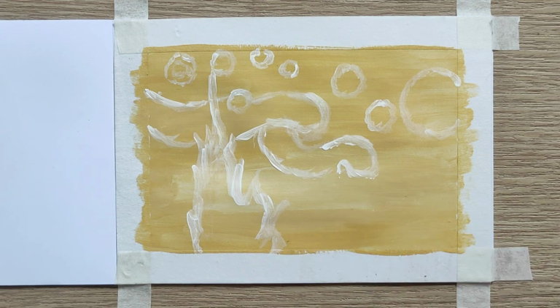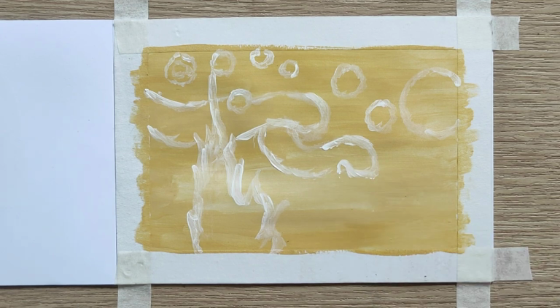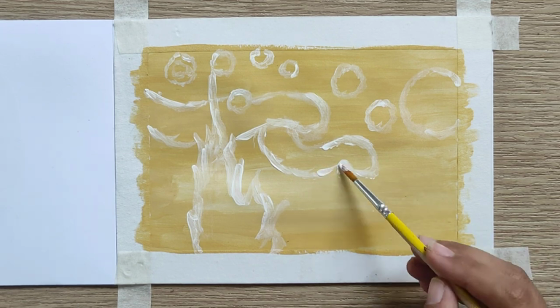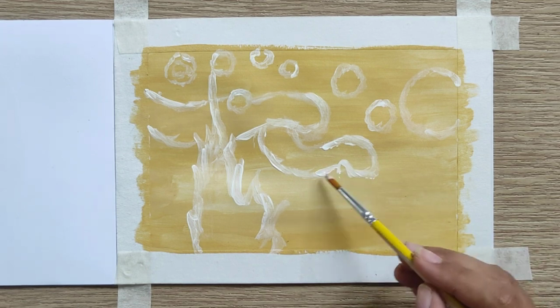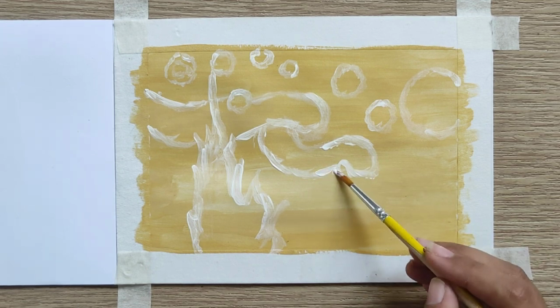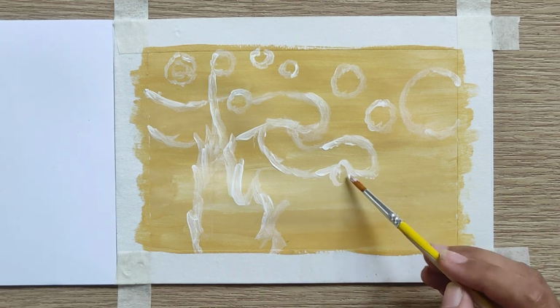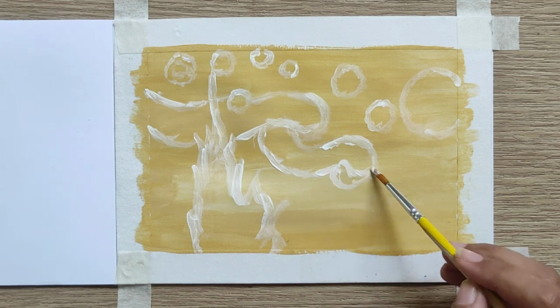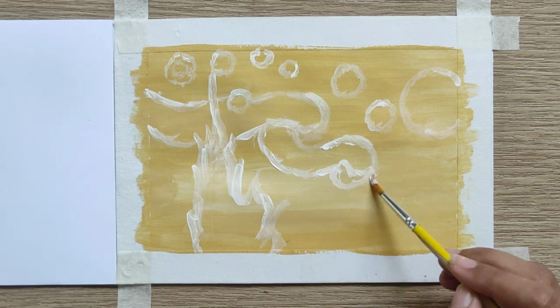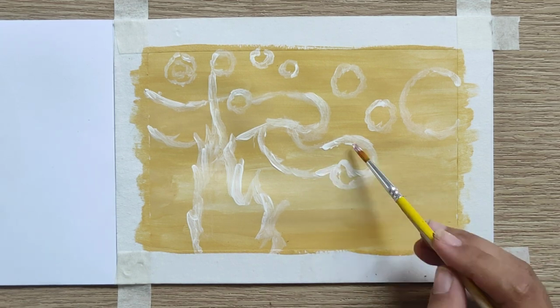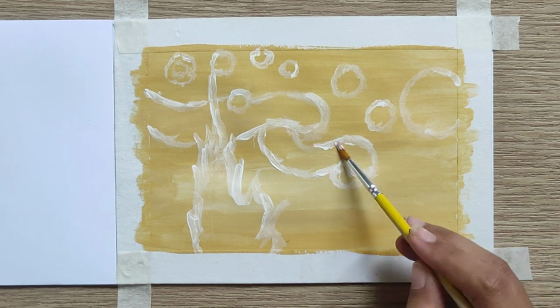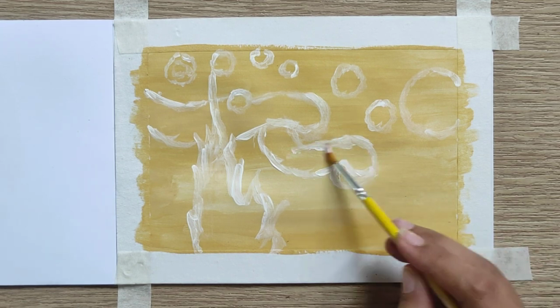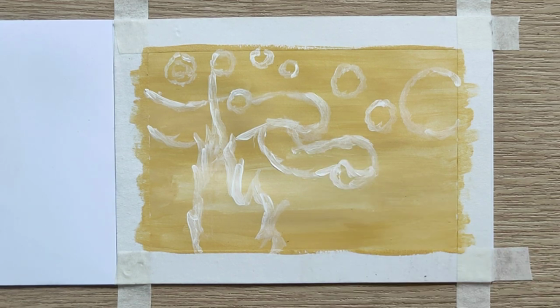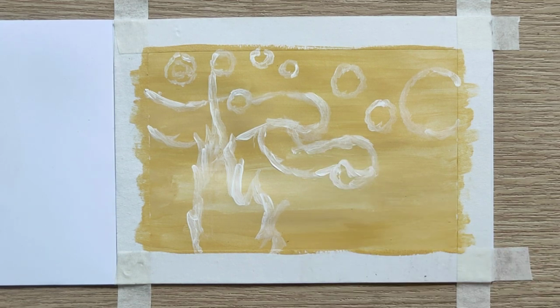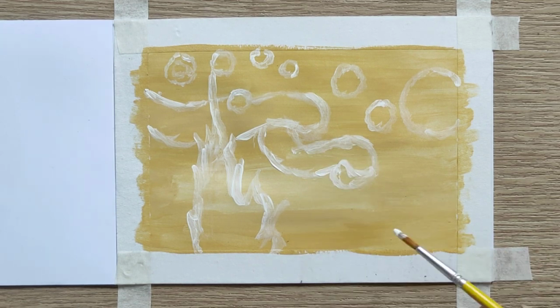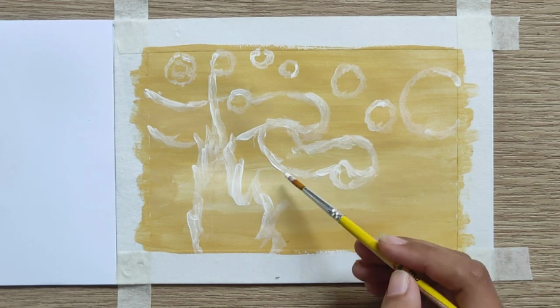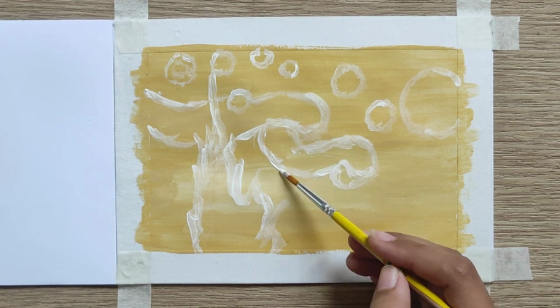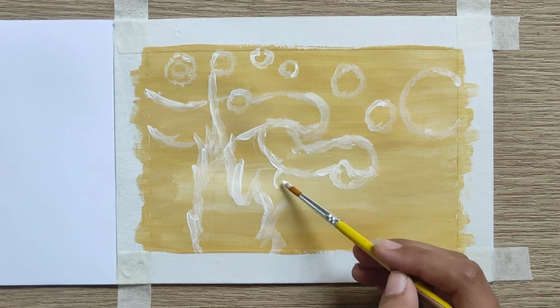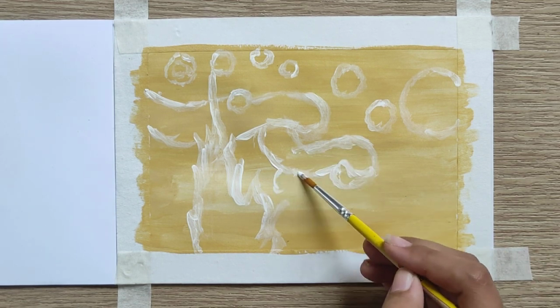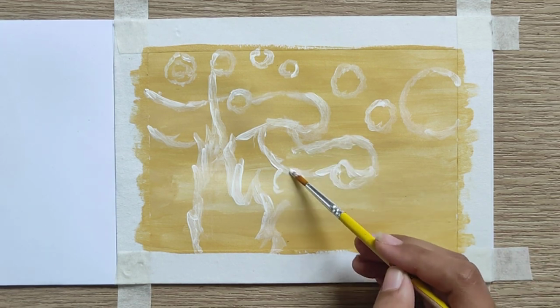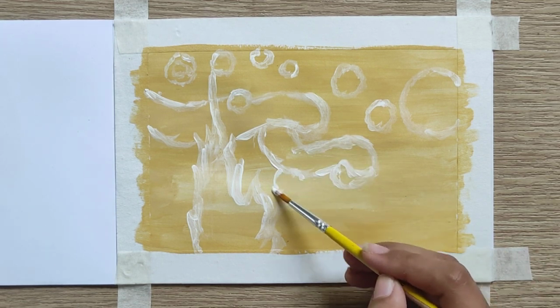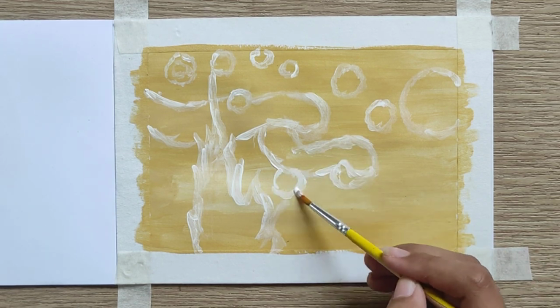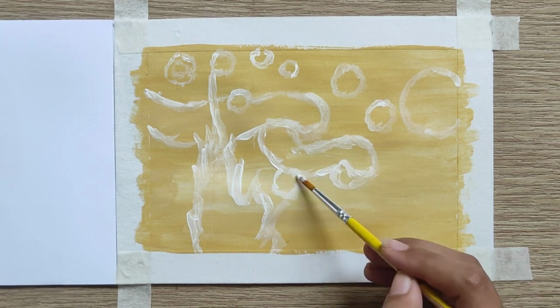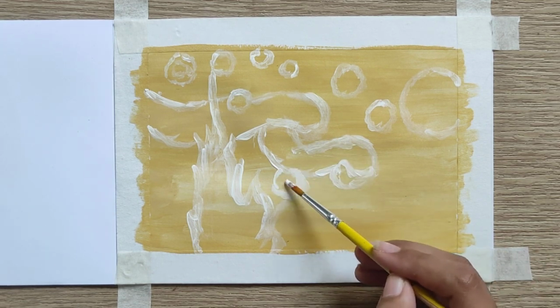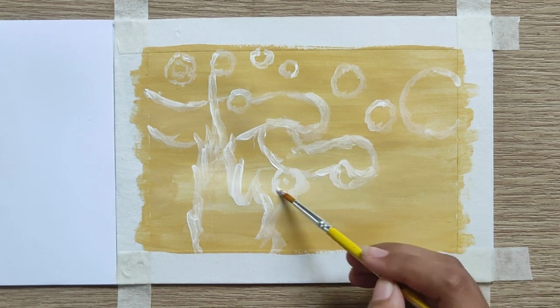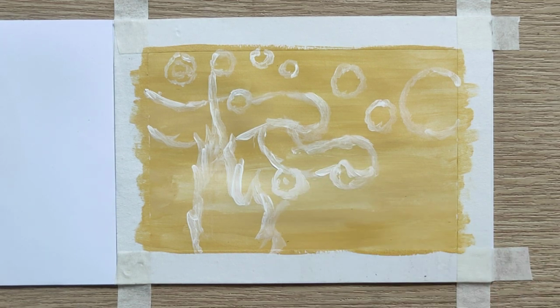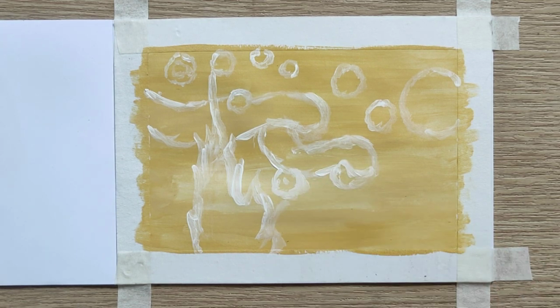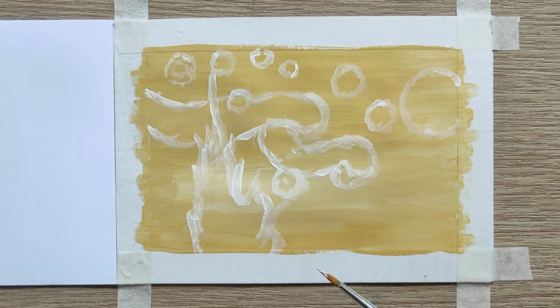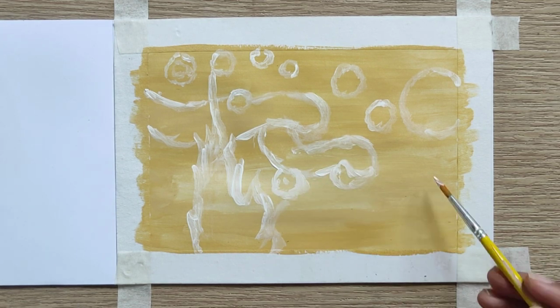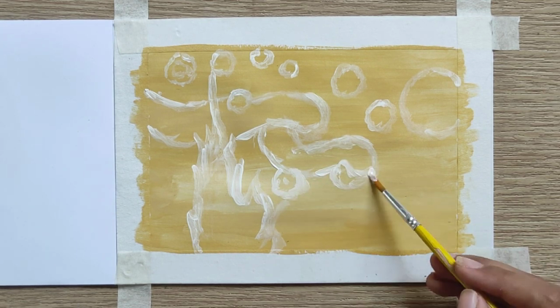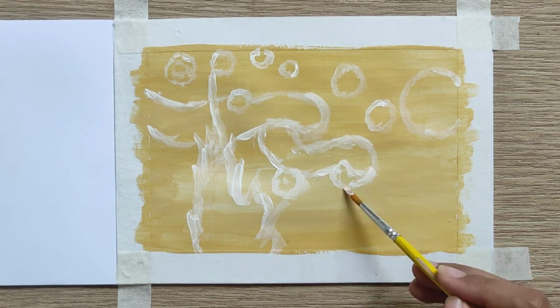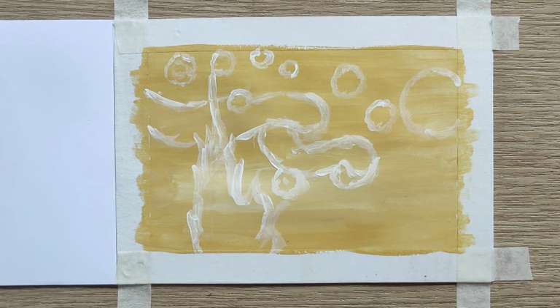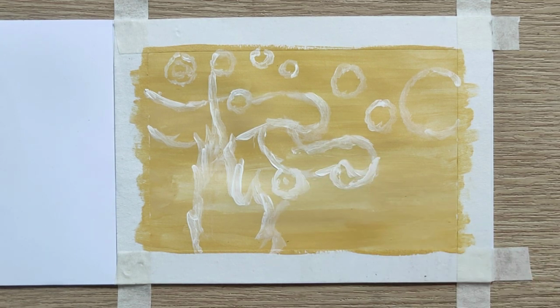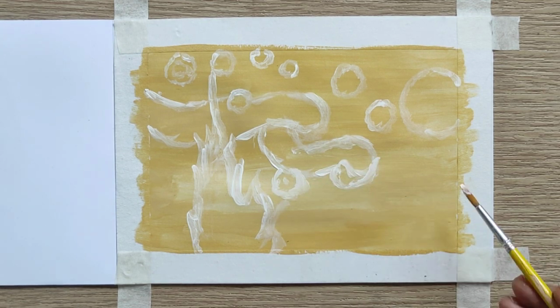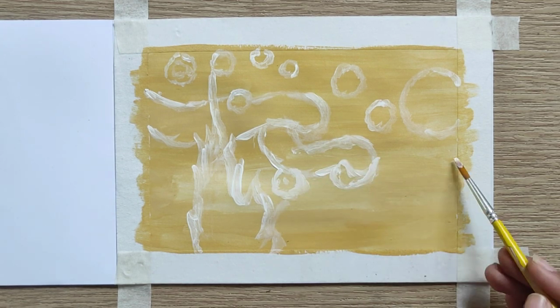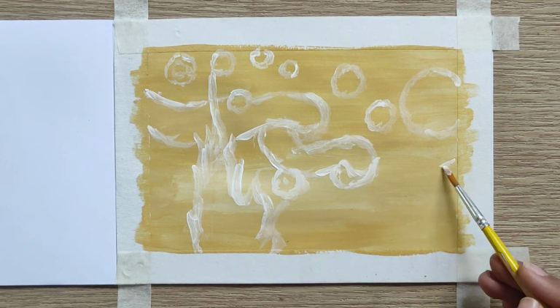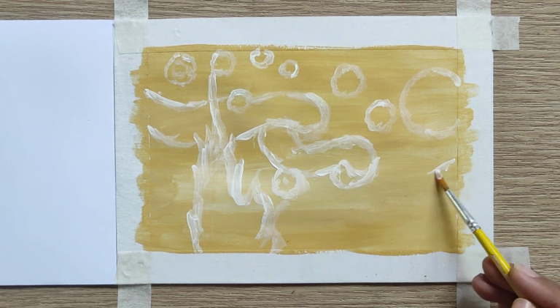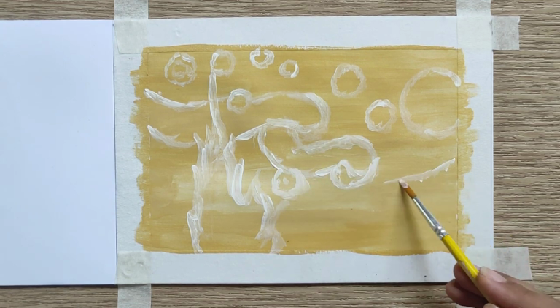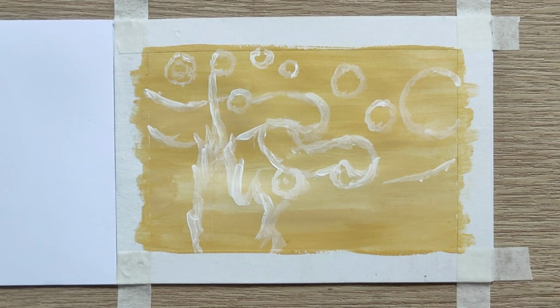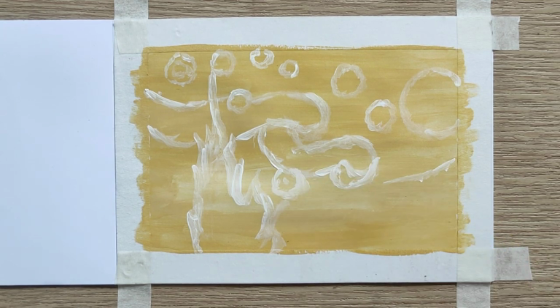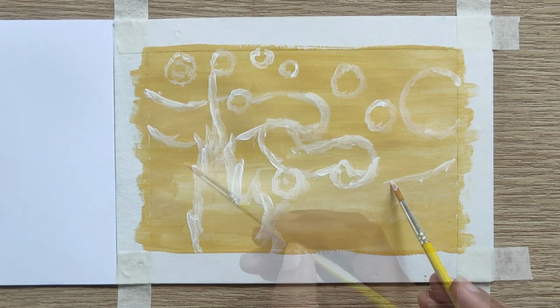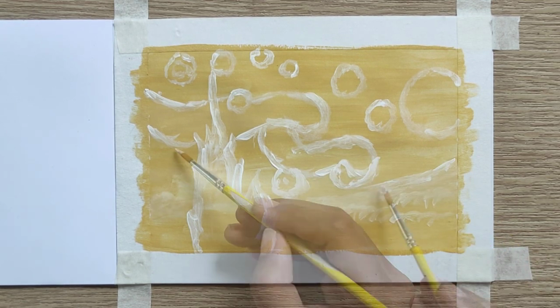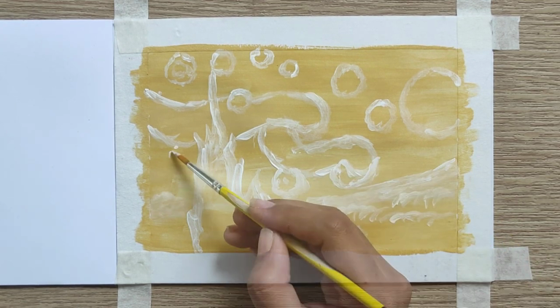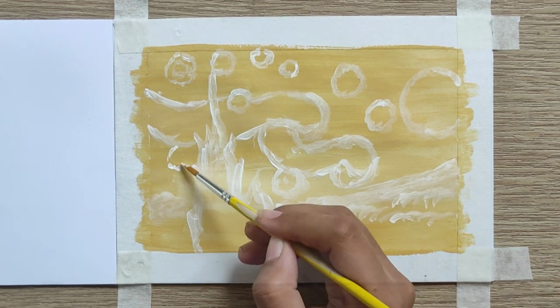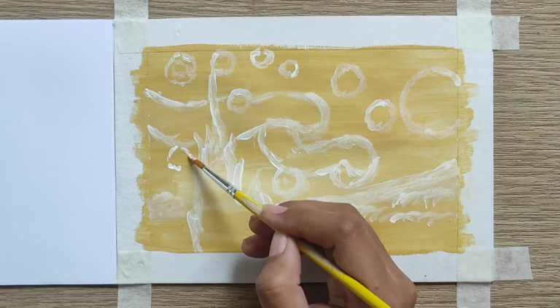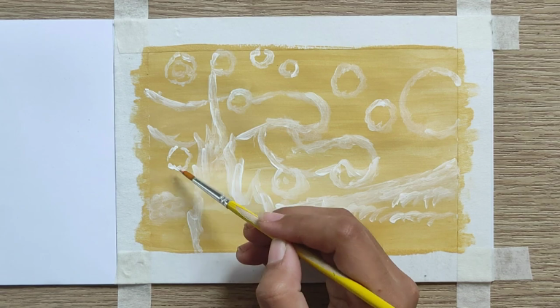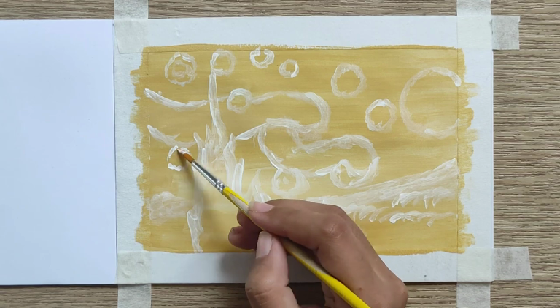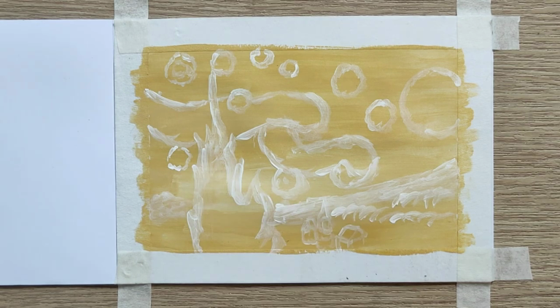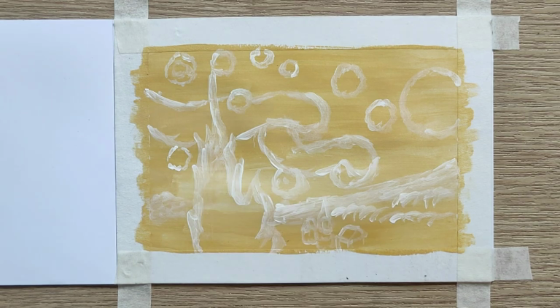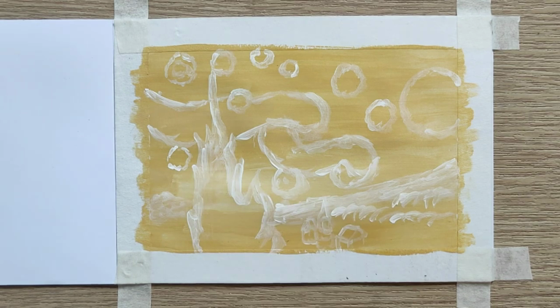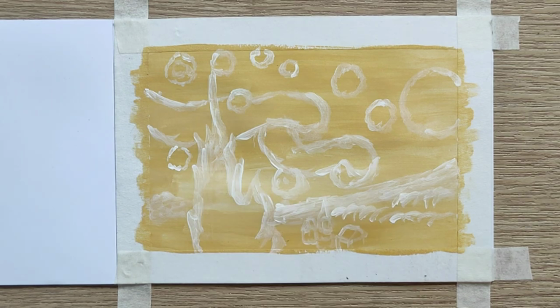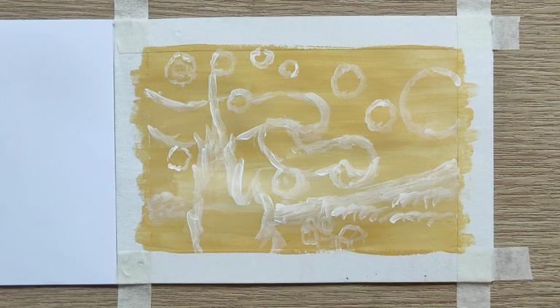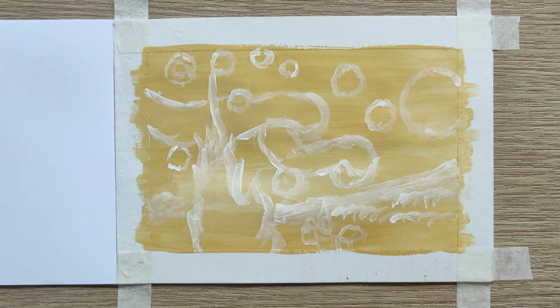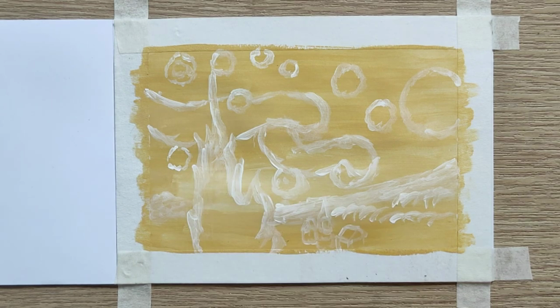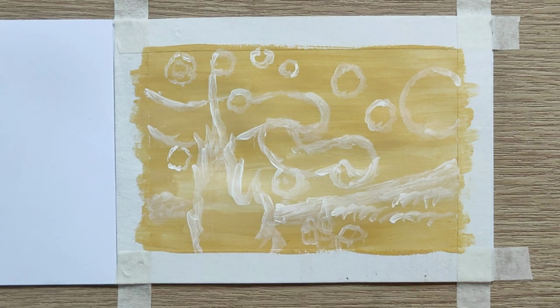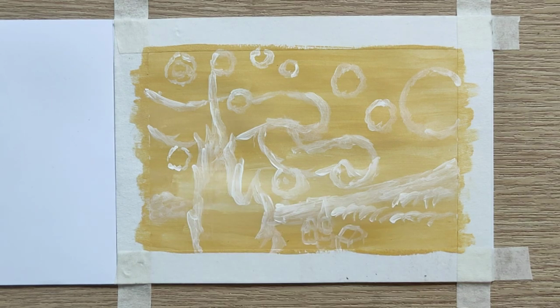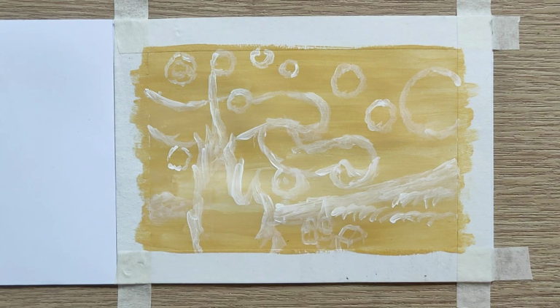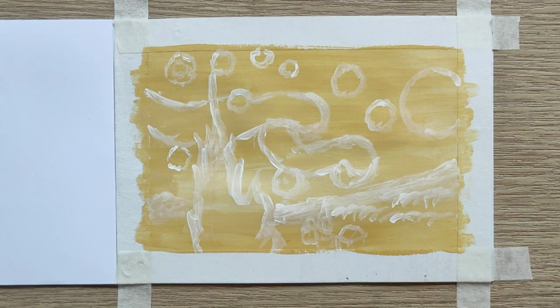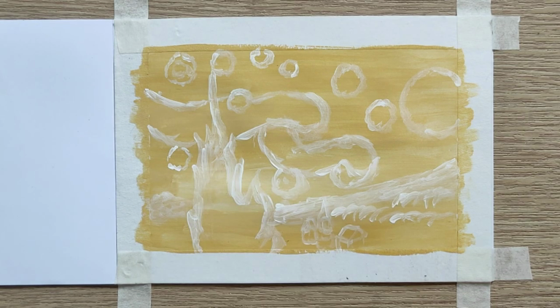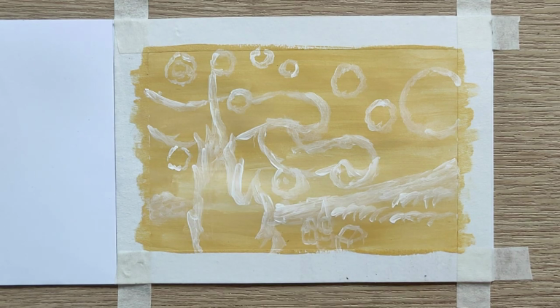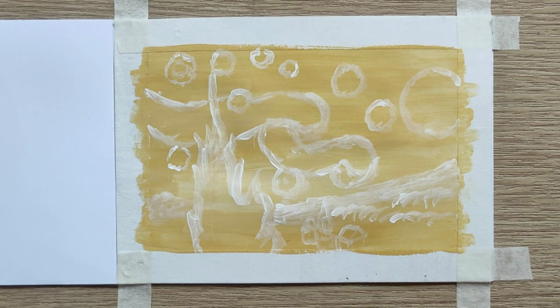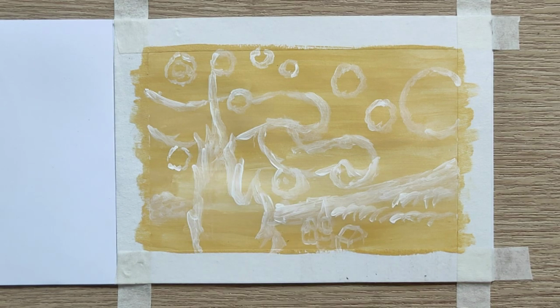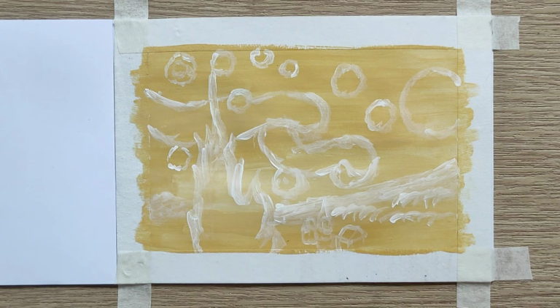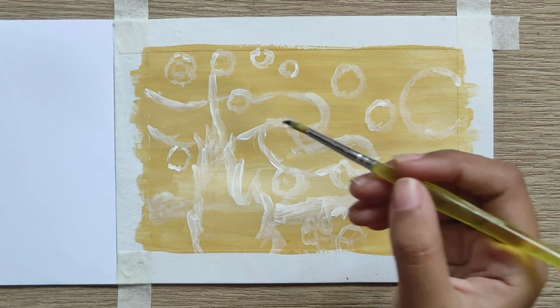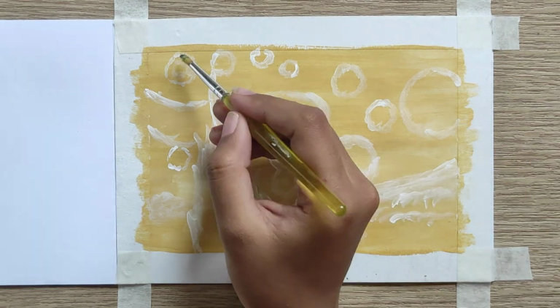While painting, you can just enjoy yourself in the process, adding some details you want to add.